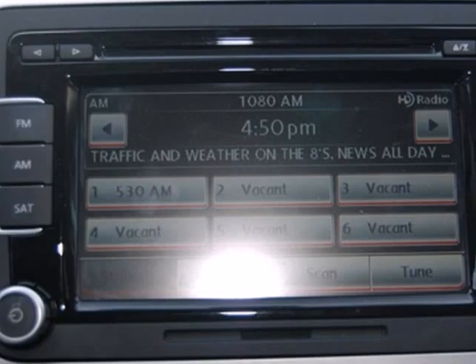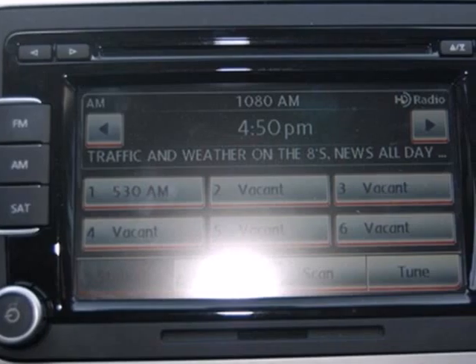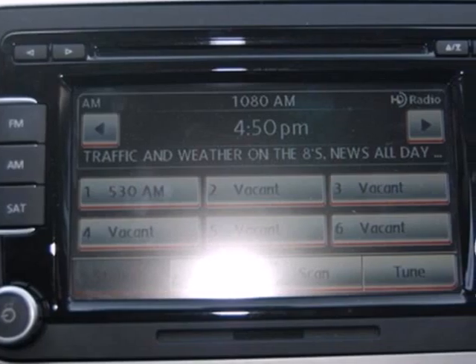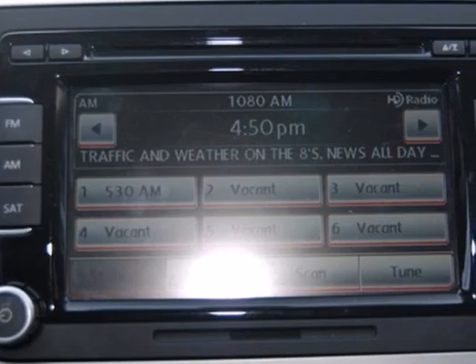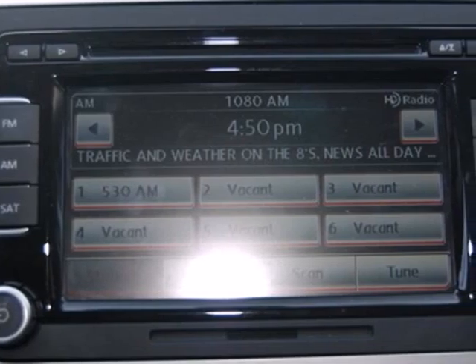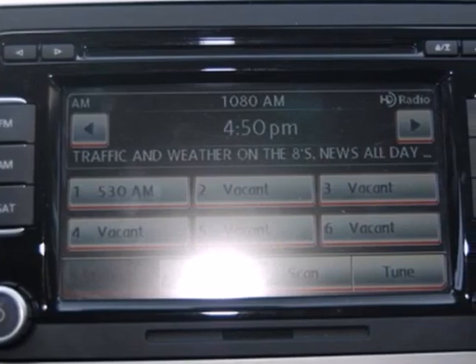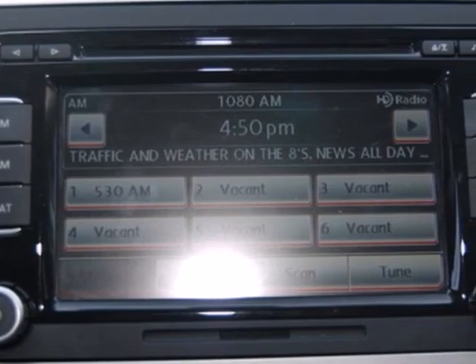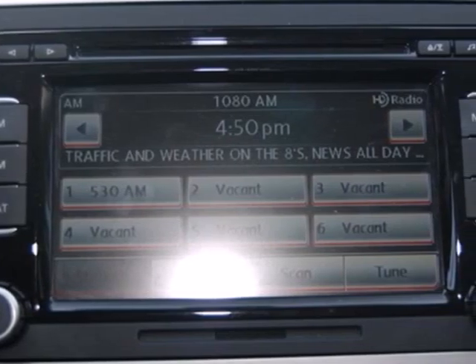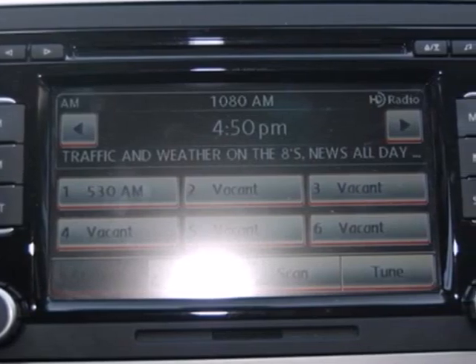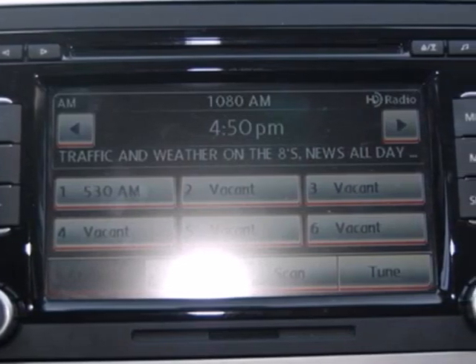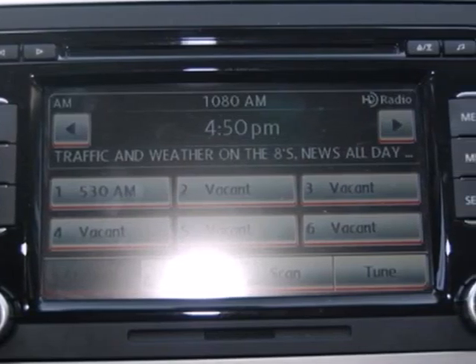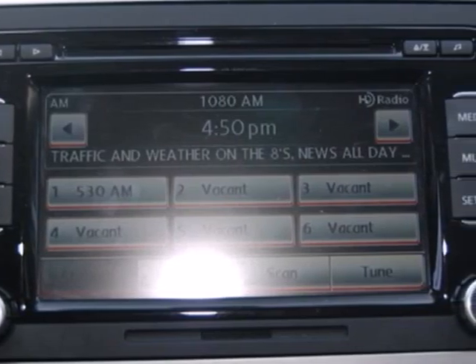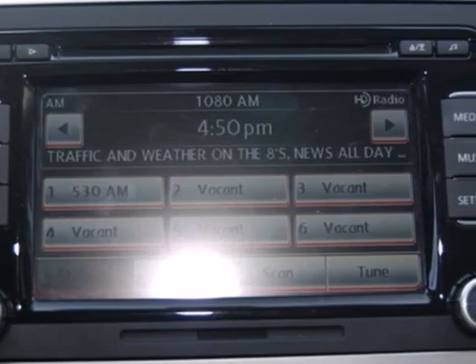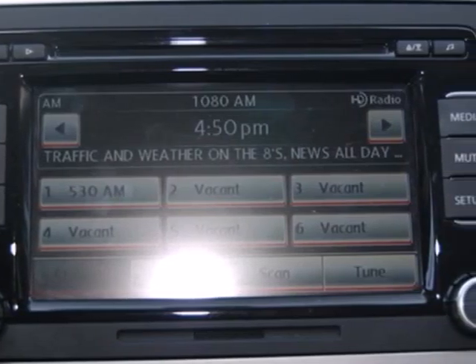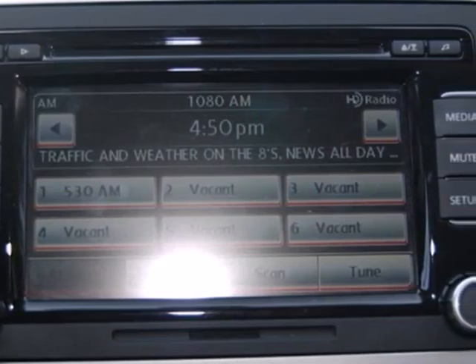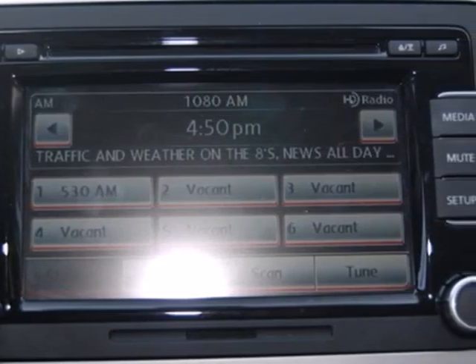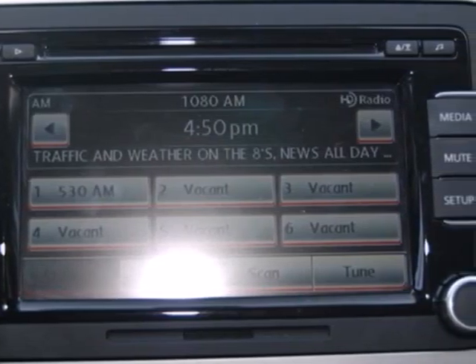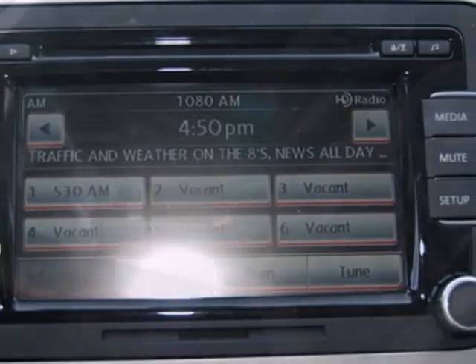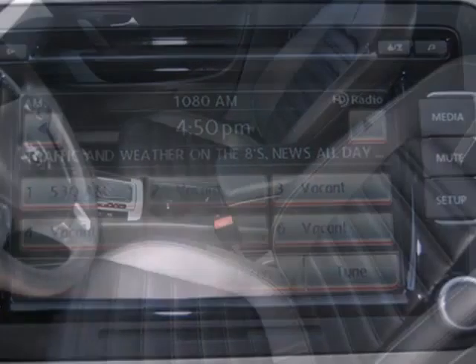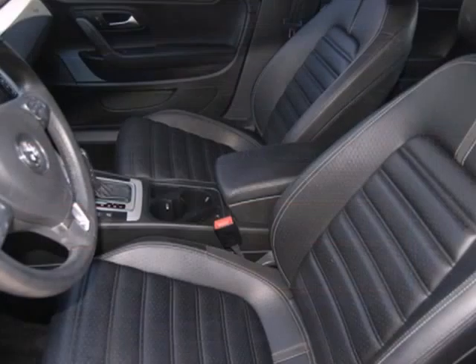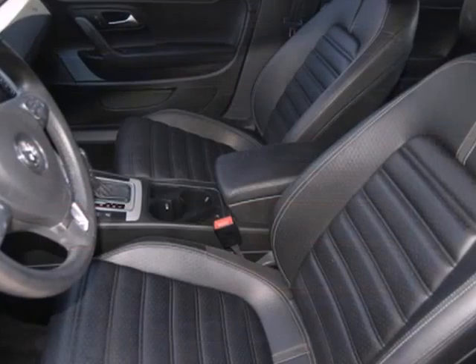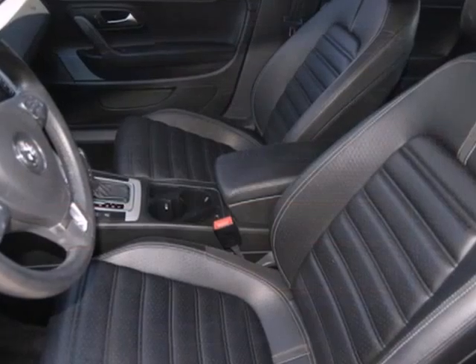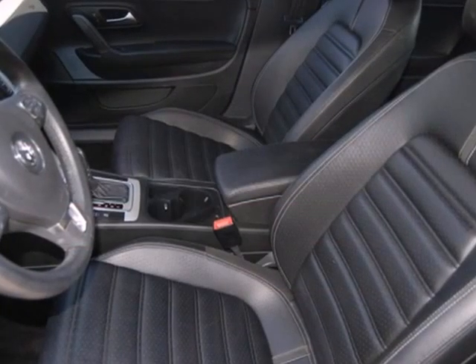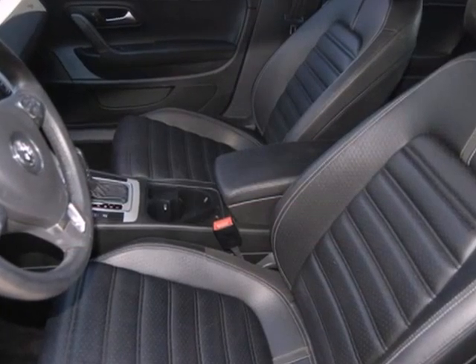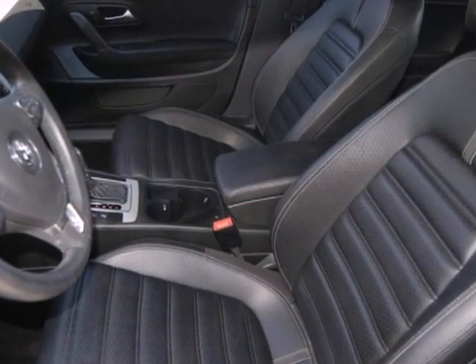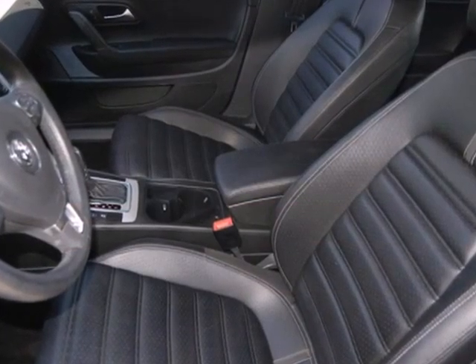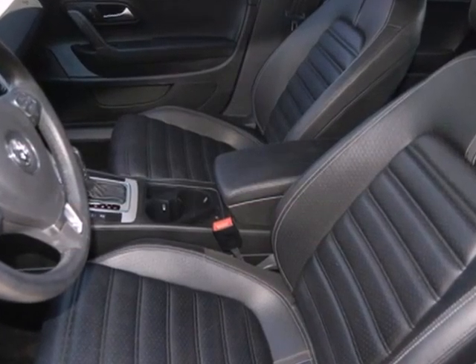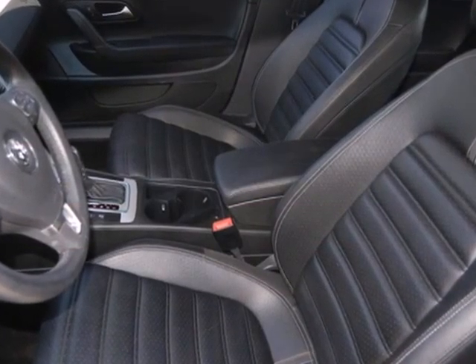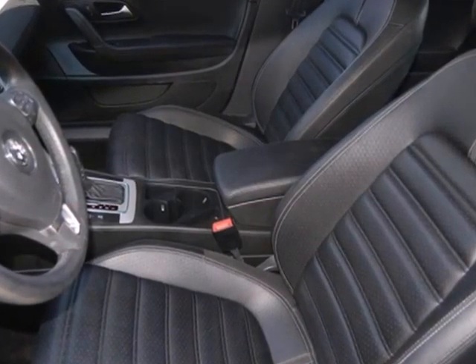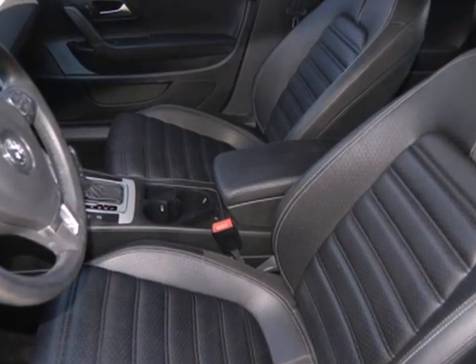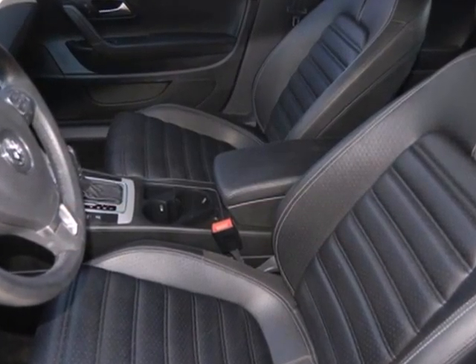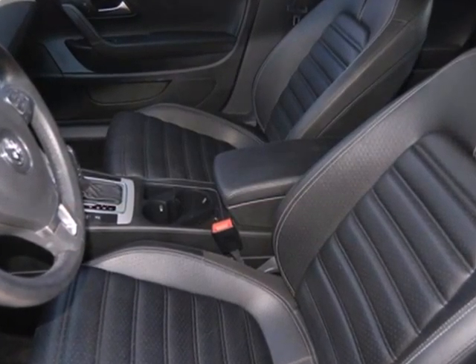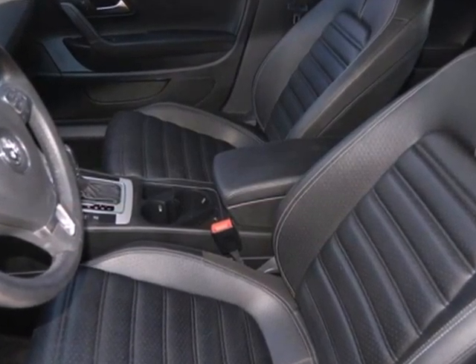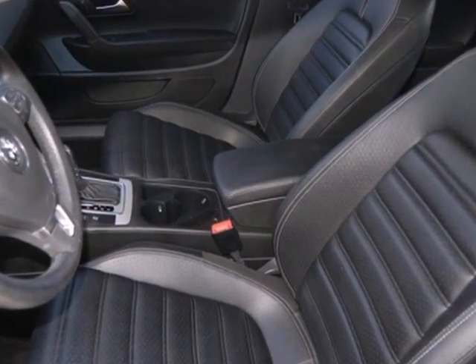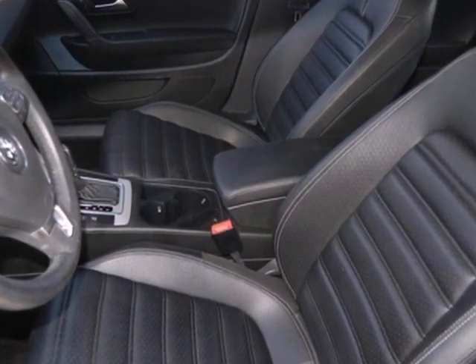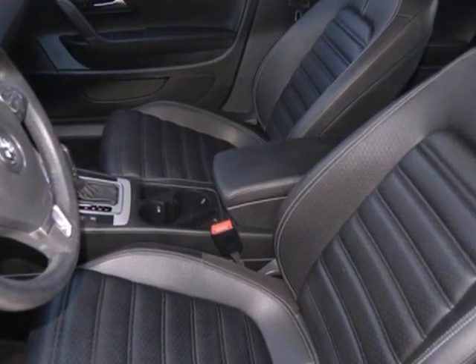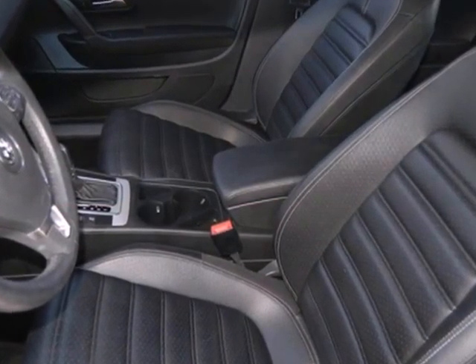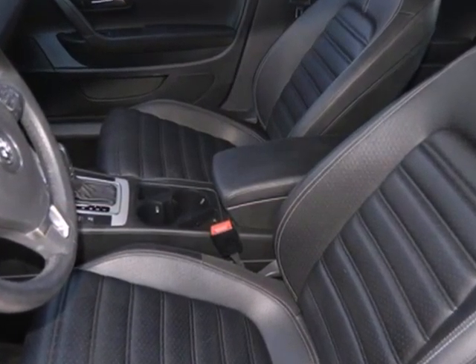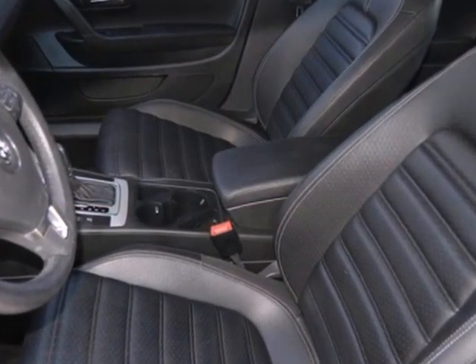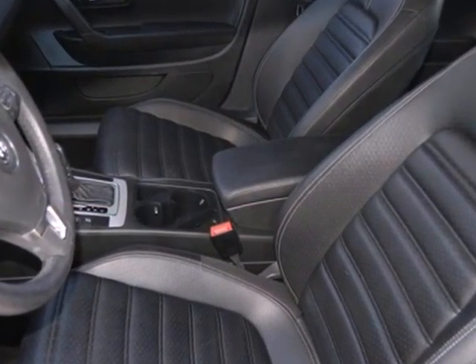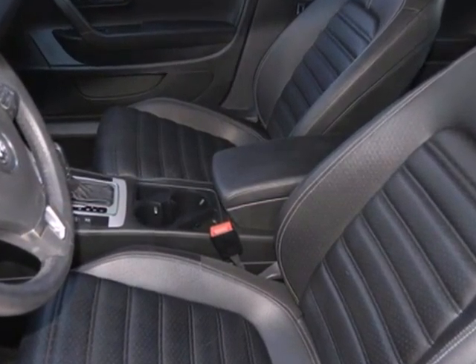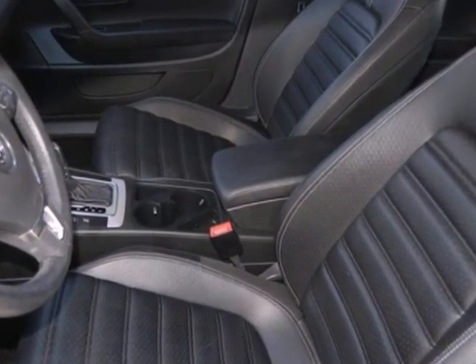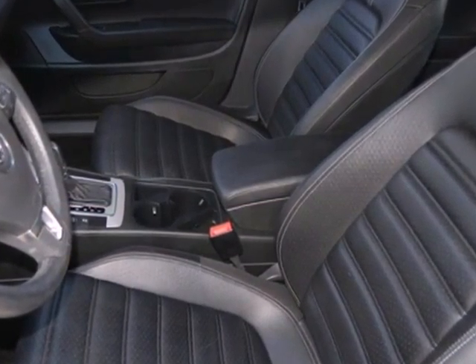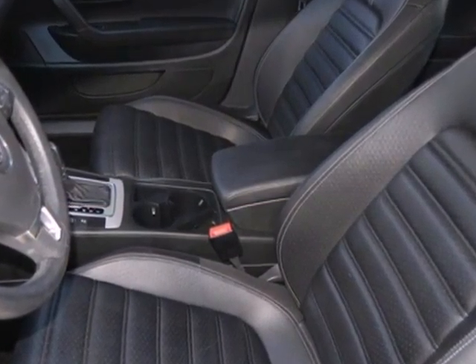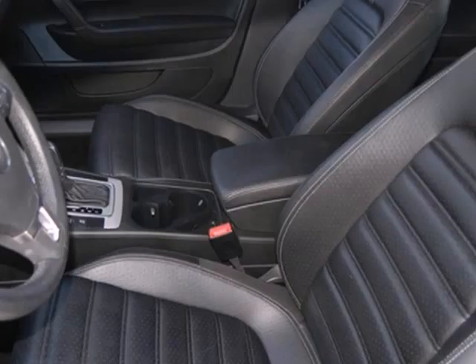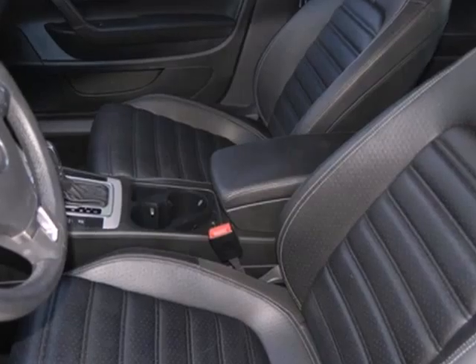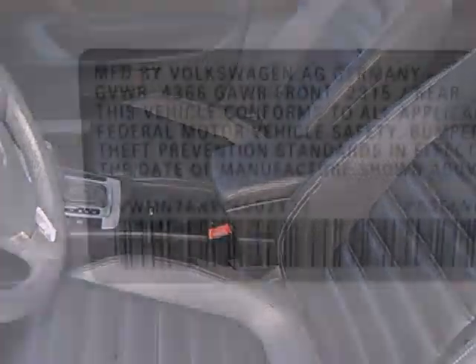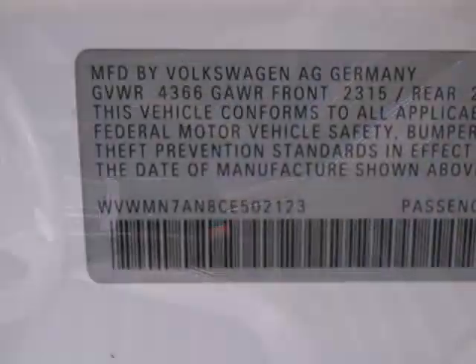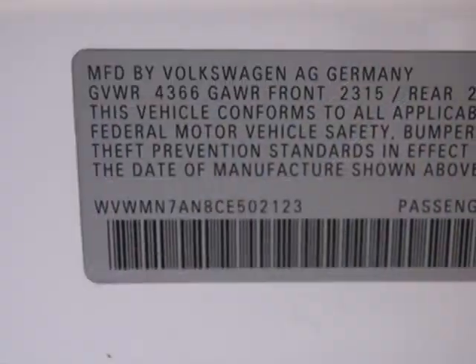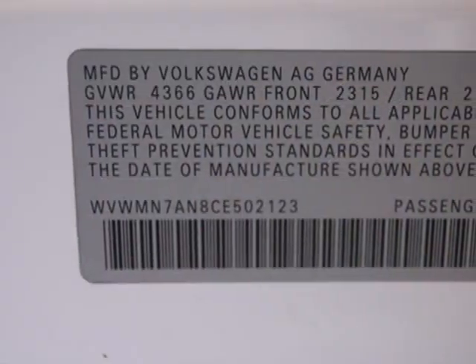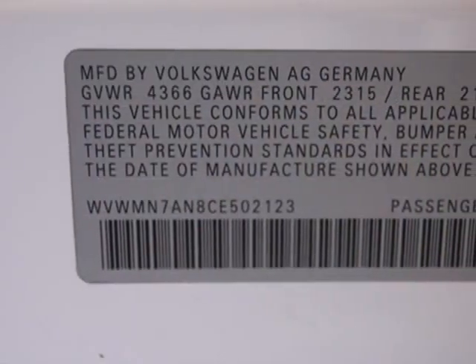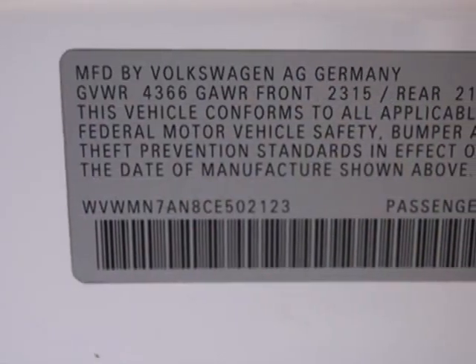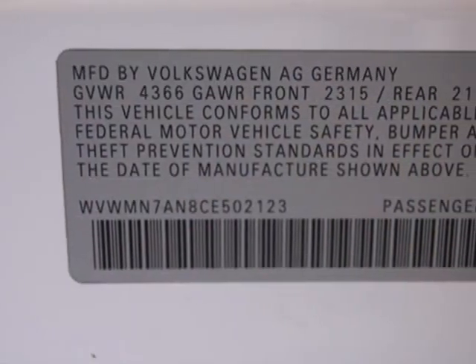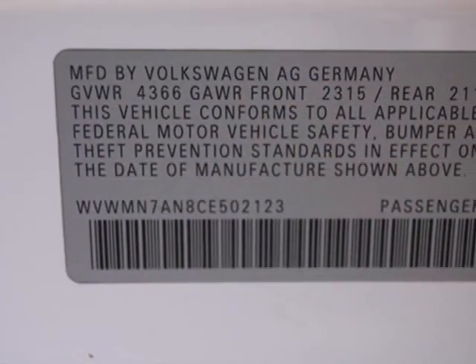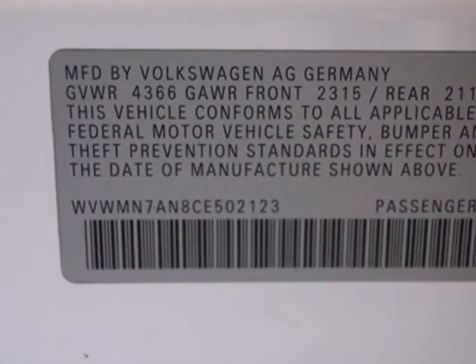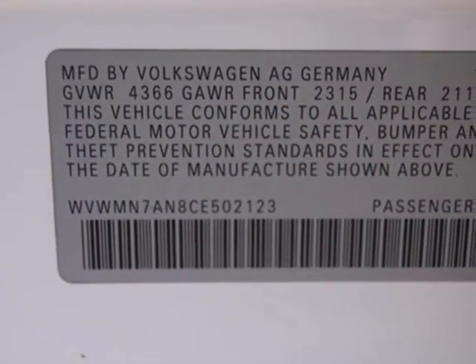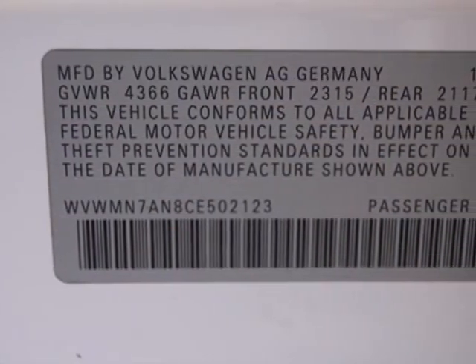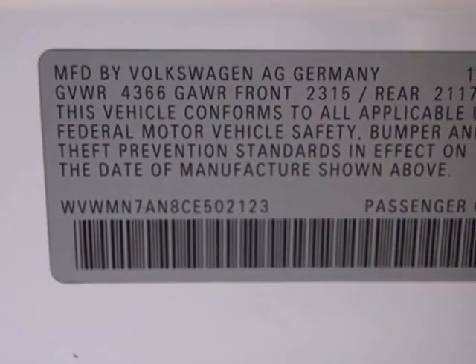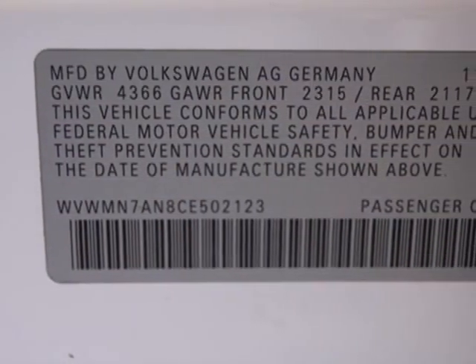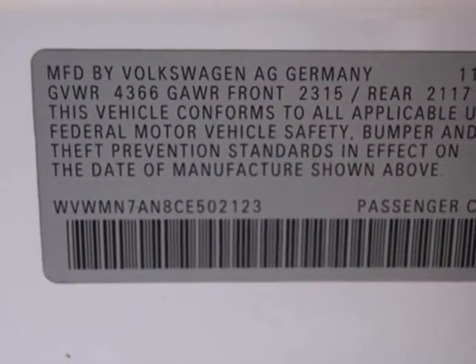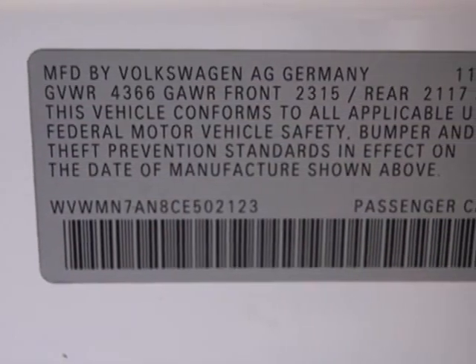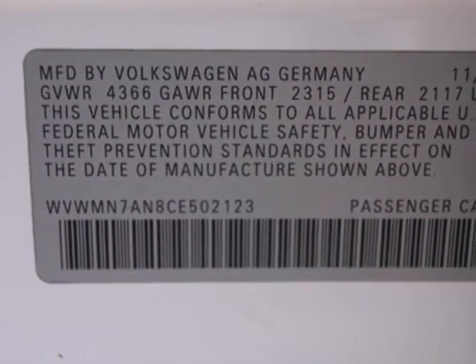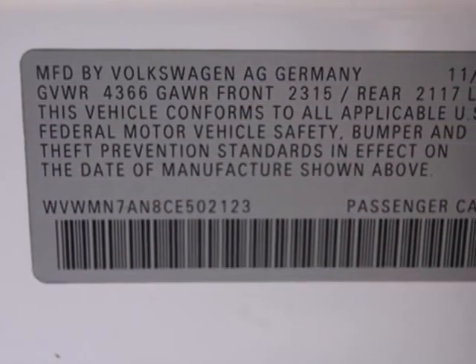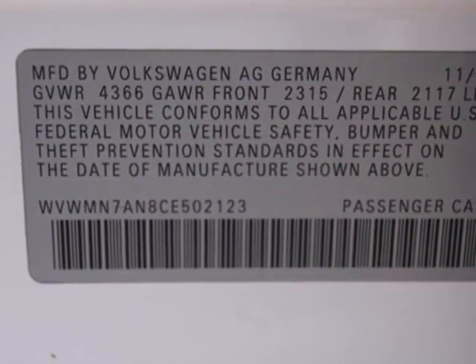Special features for the driver include low tire pressure warning, heated door mirrors, a tilt and telescopic steering wheel, and cruise control.